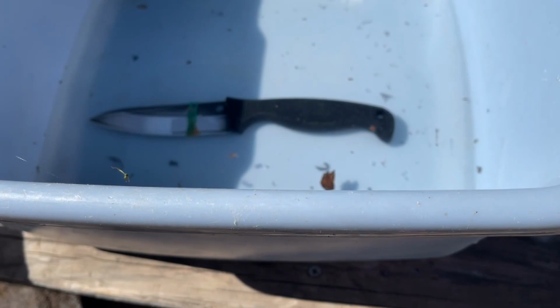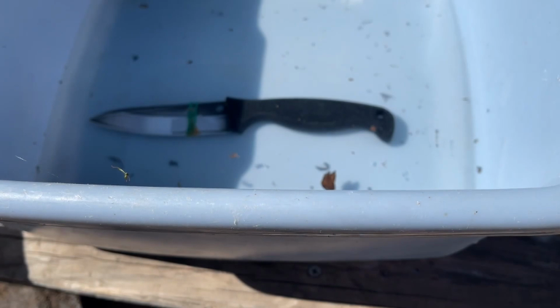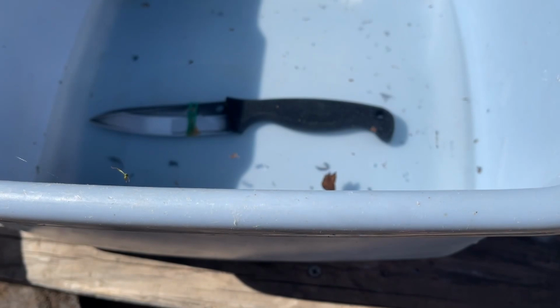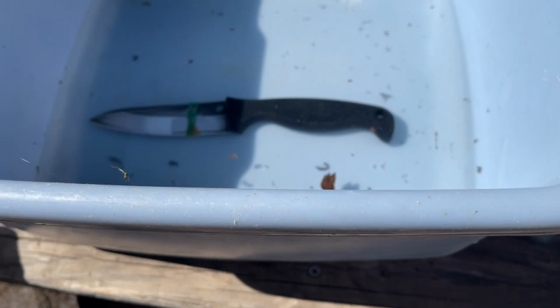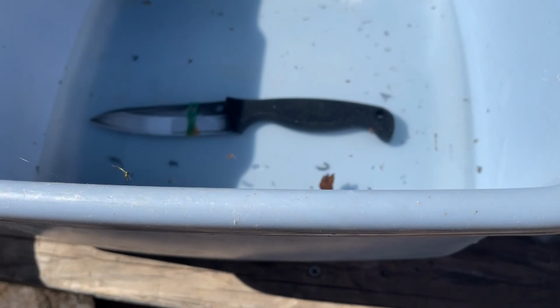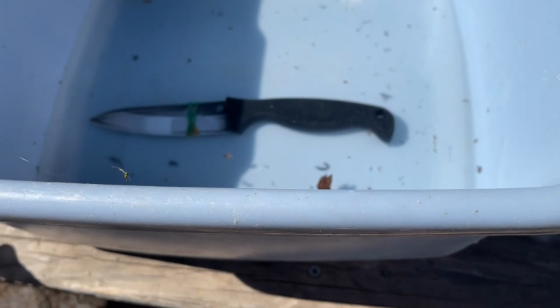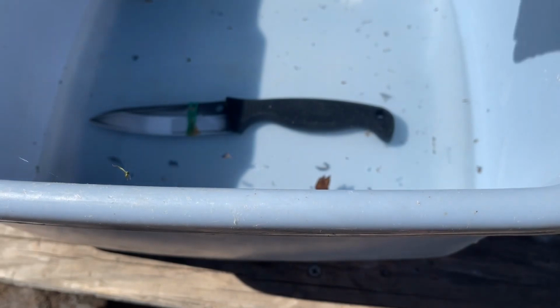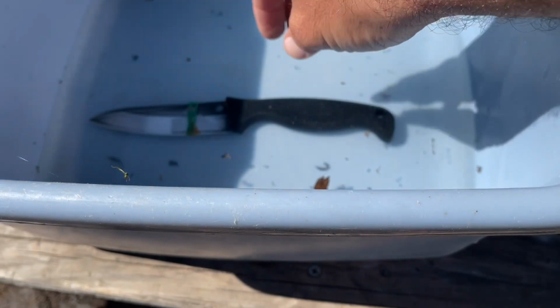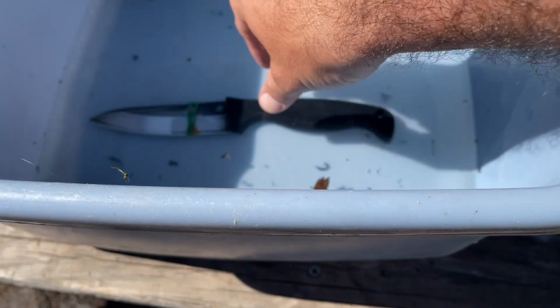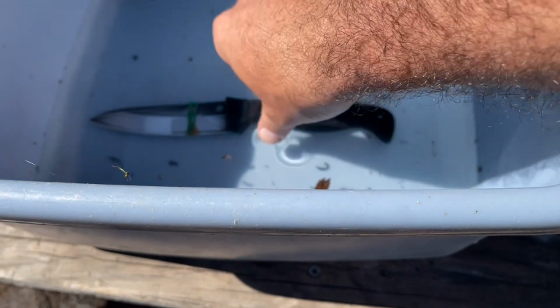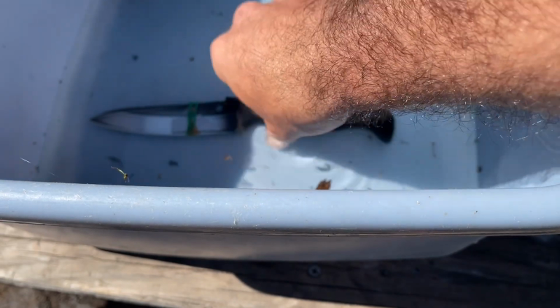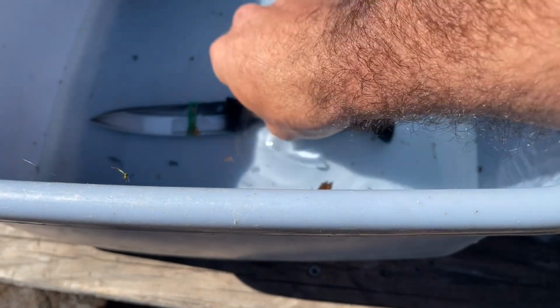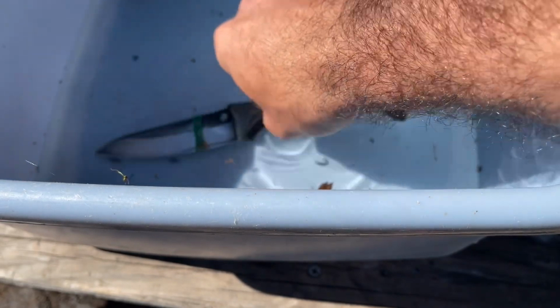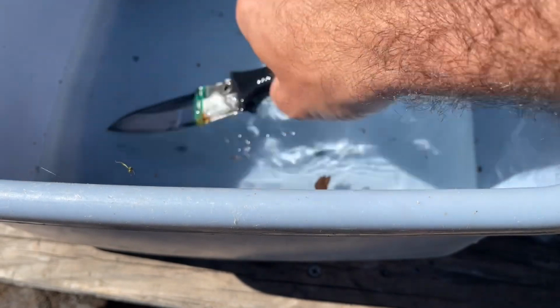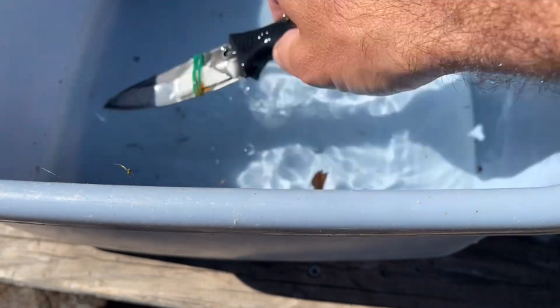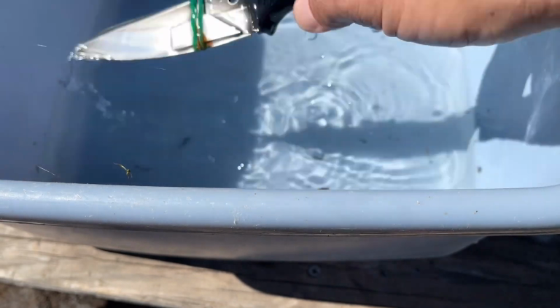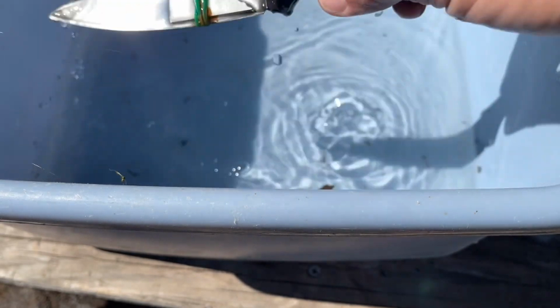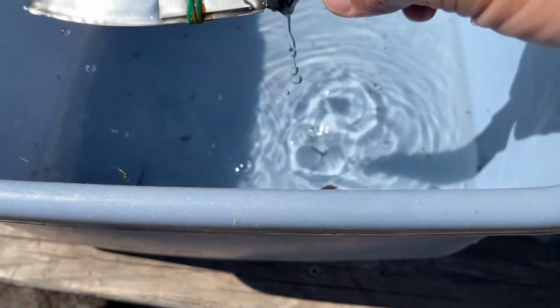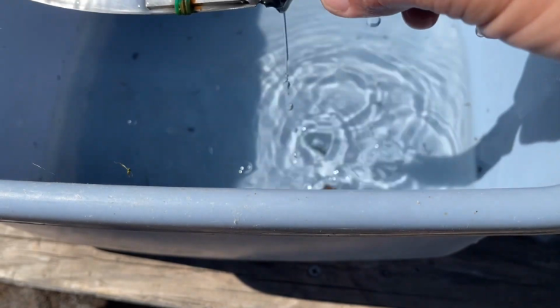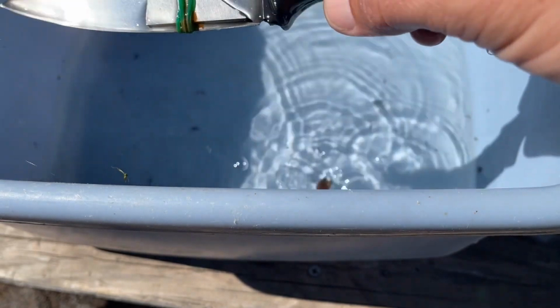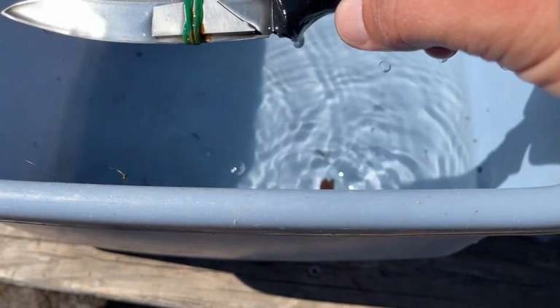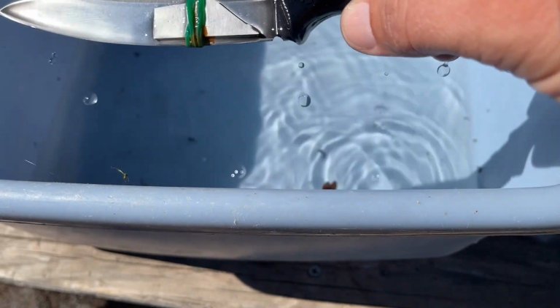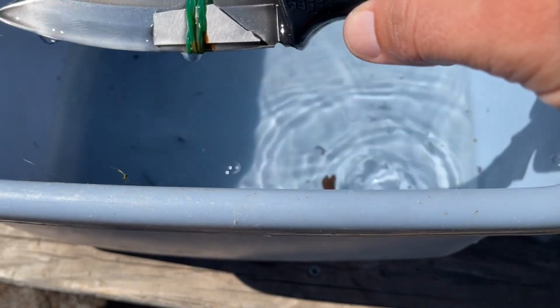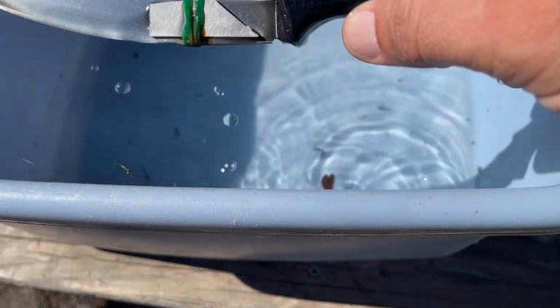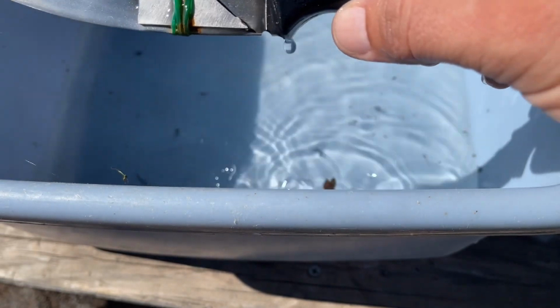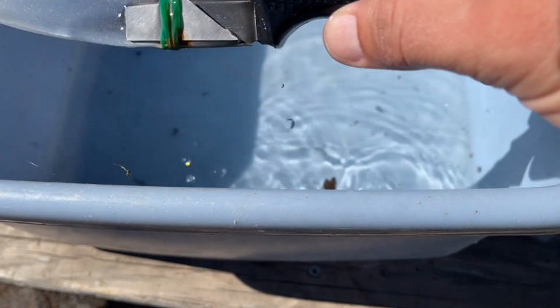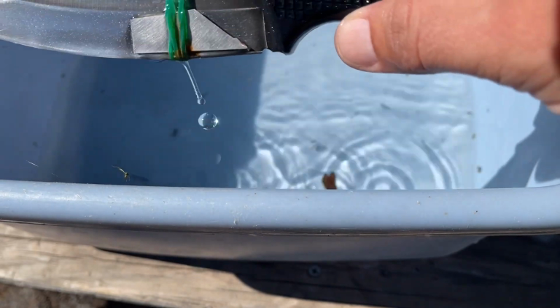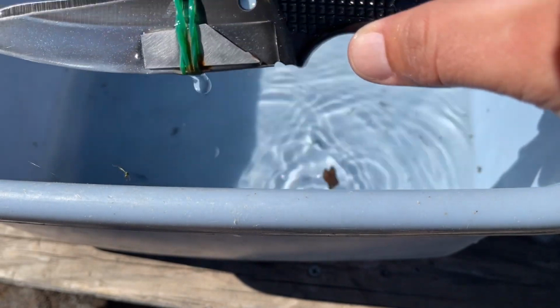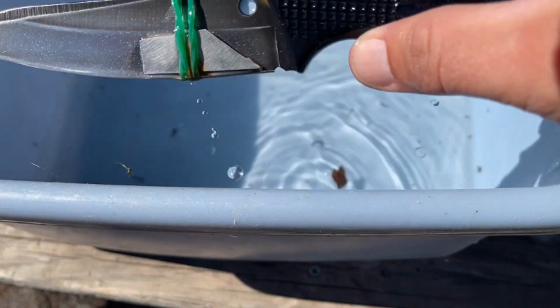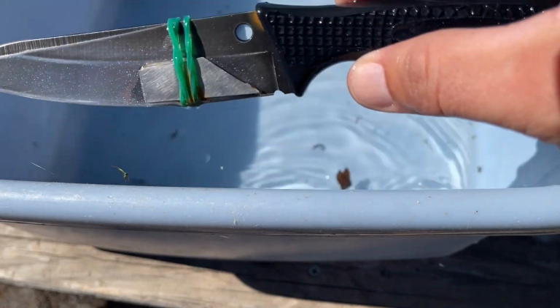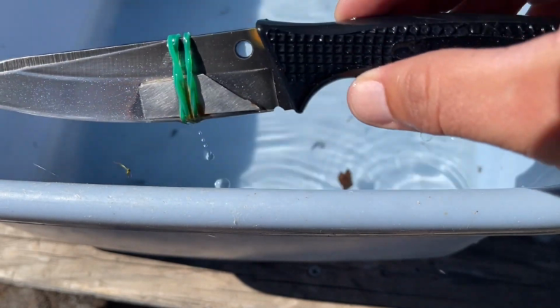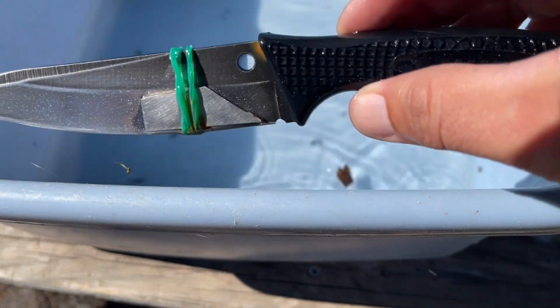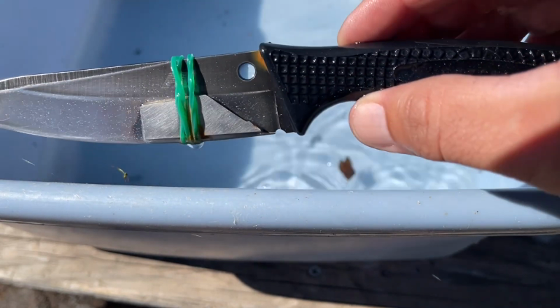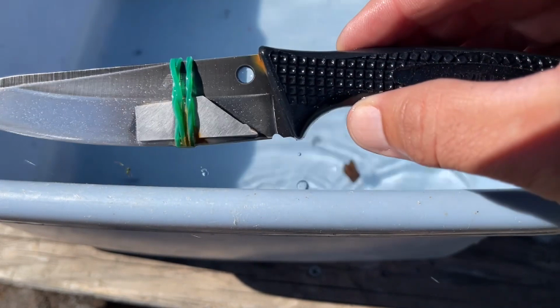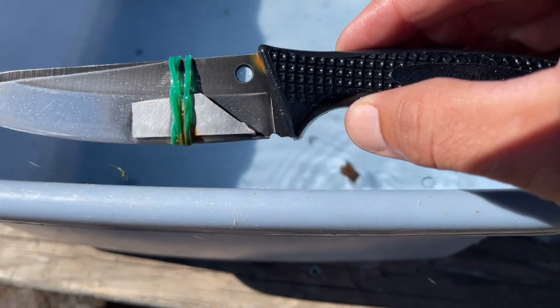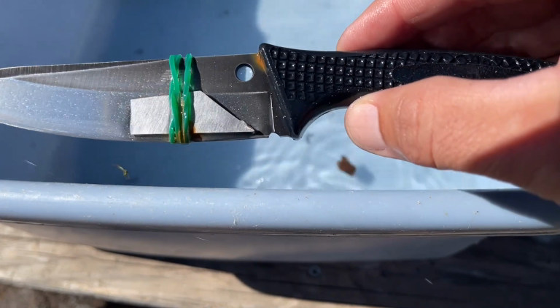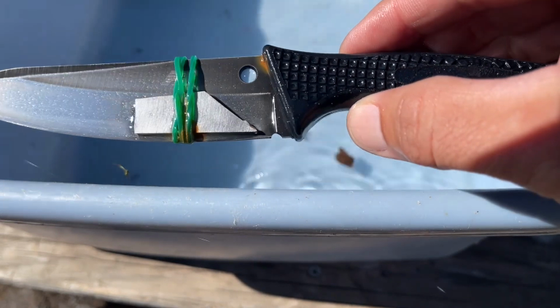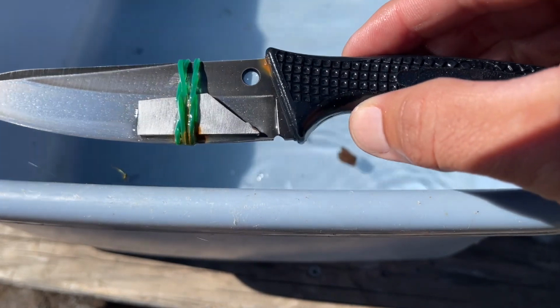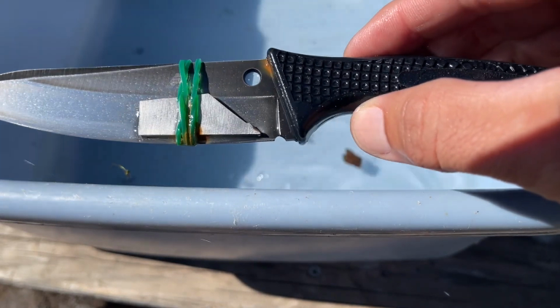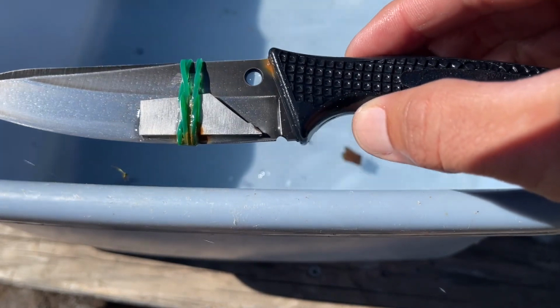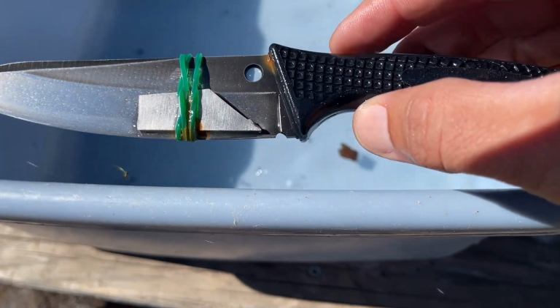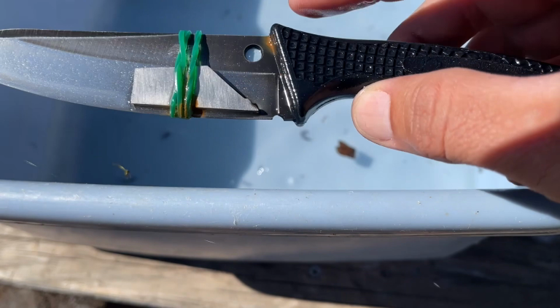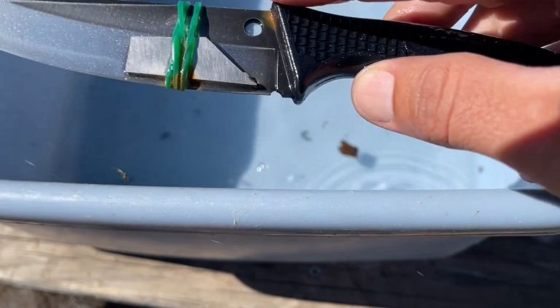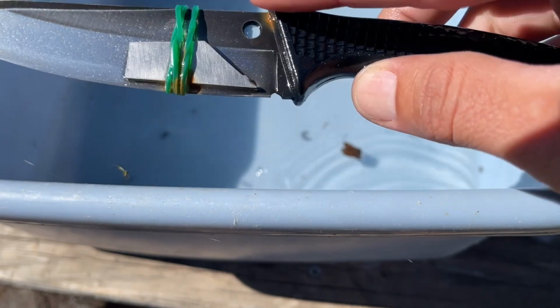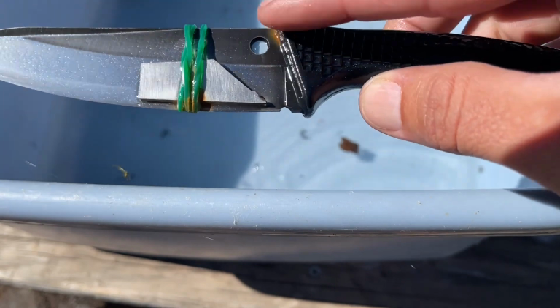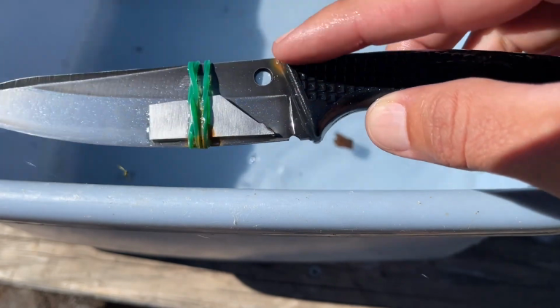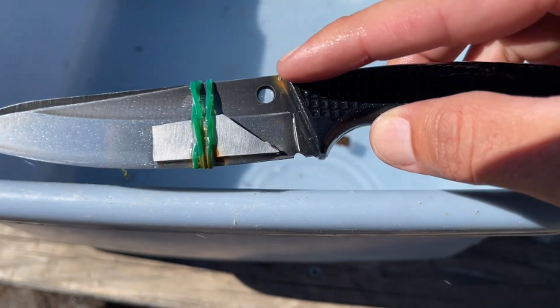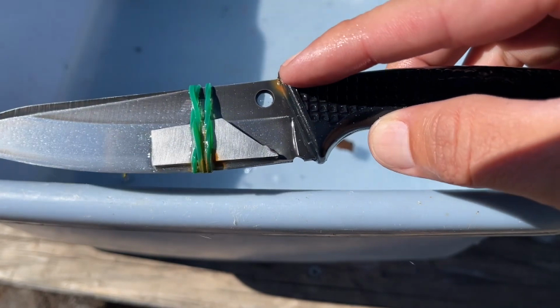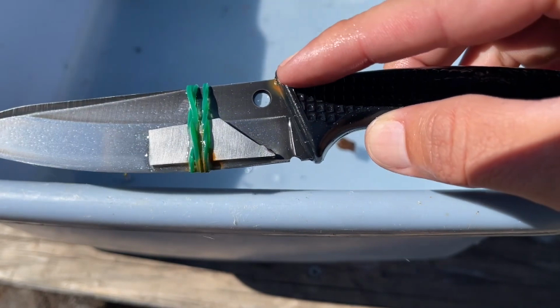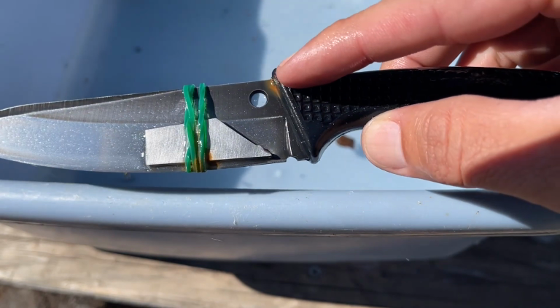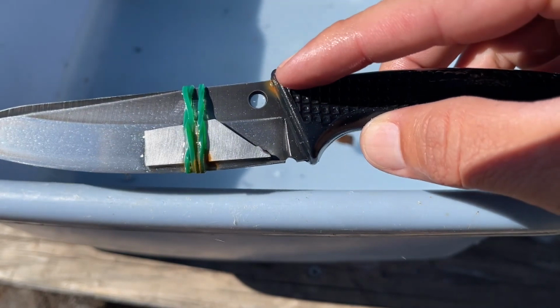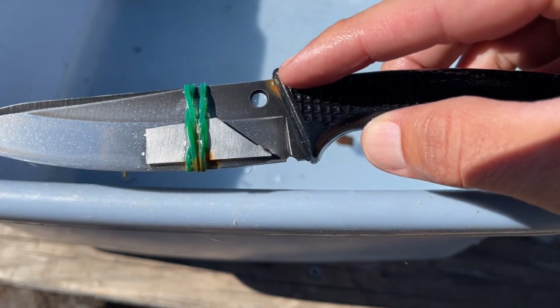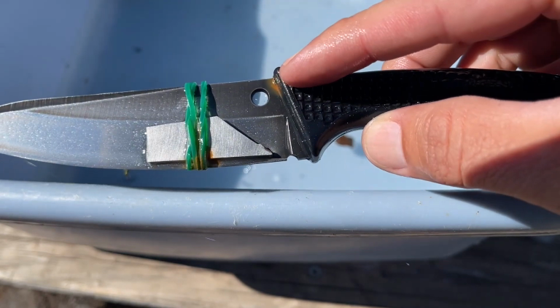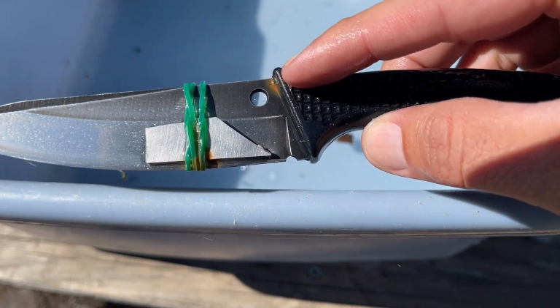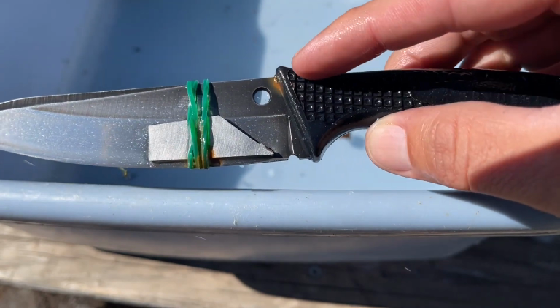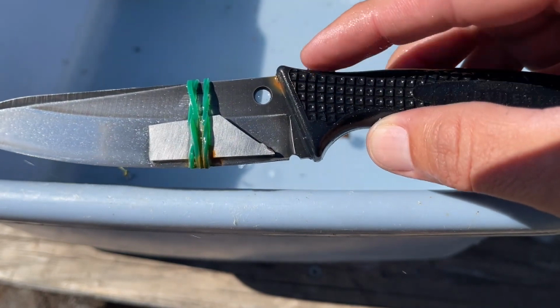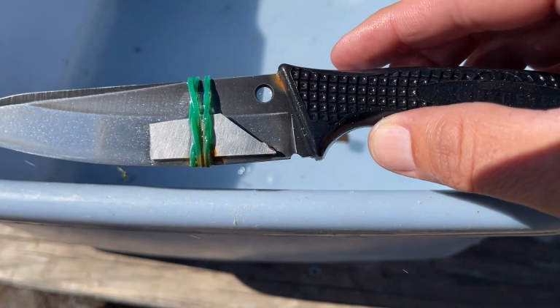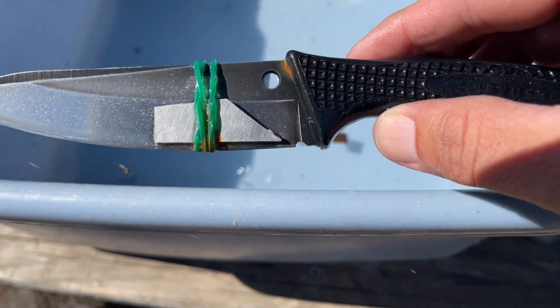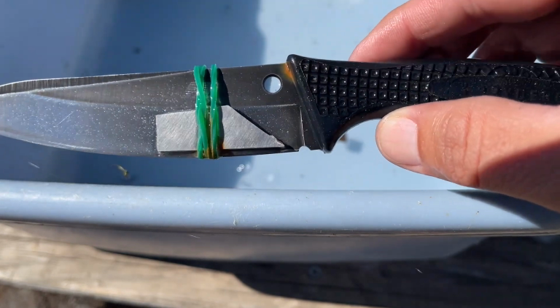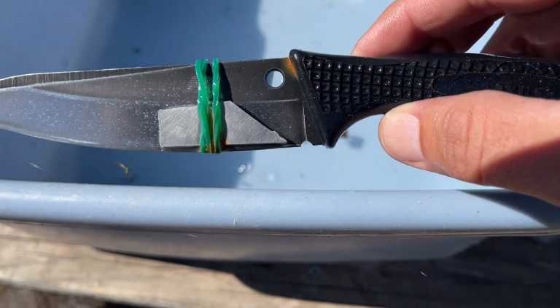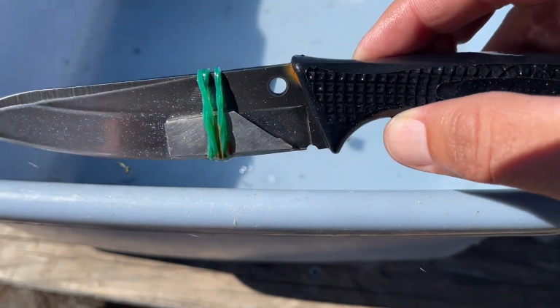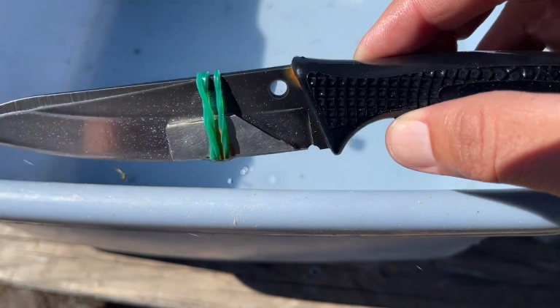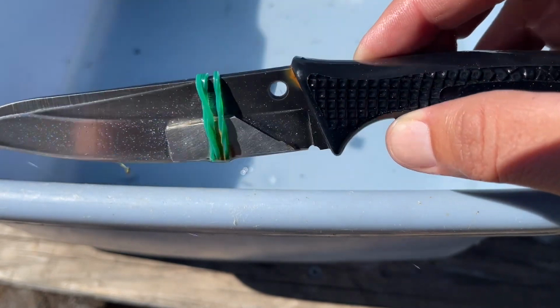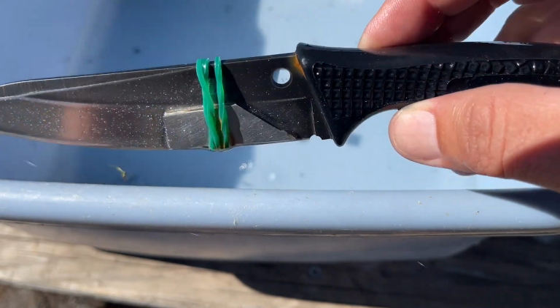As you can see there's a lot more rust on this thing, and for some reason there's rust here where there's no contact, which is kind of weird.